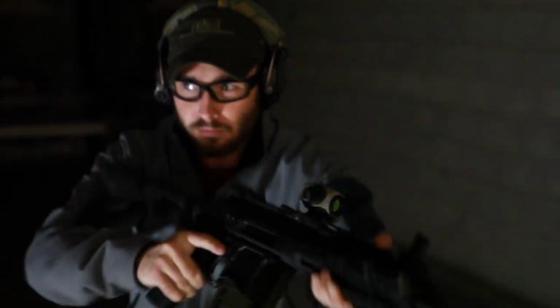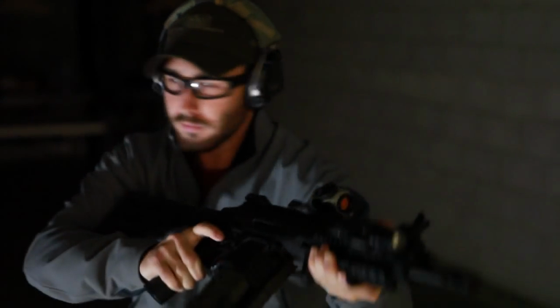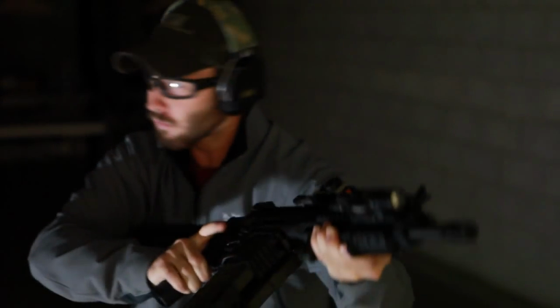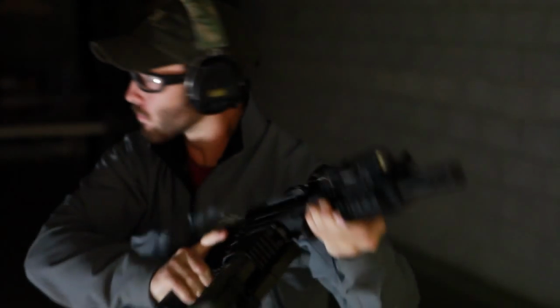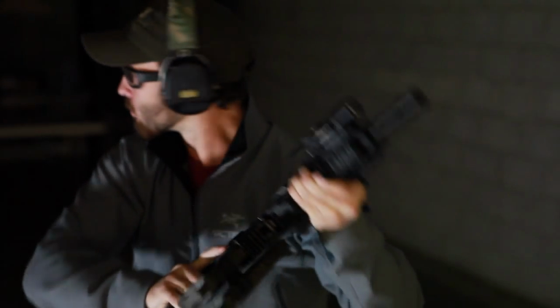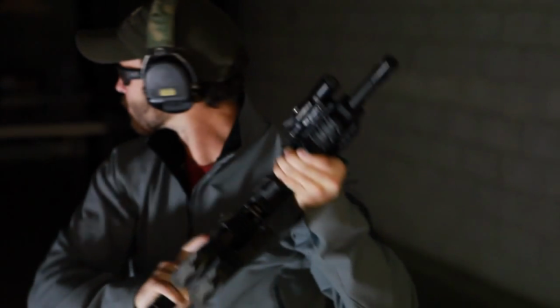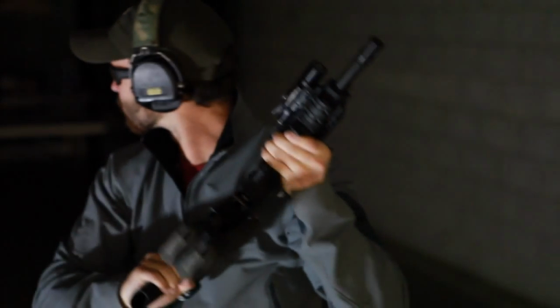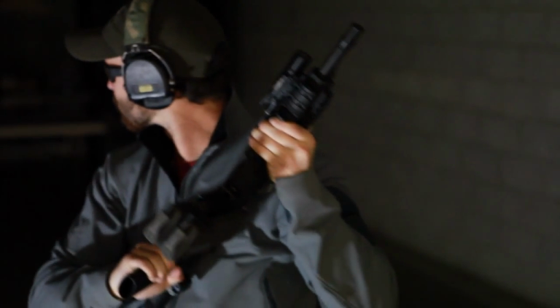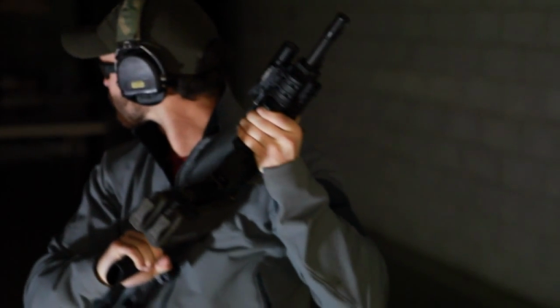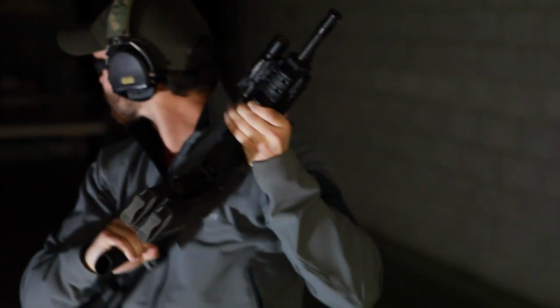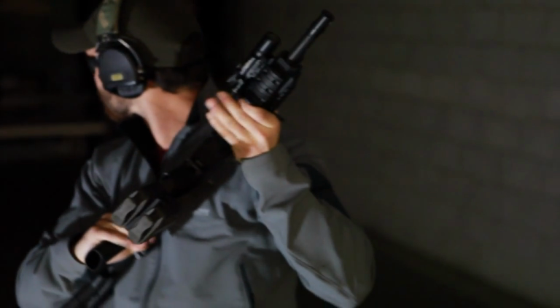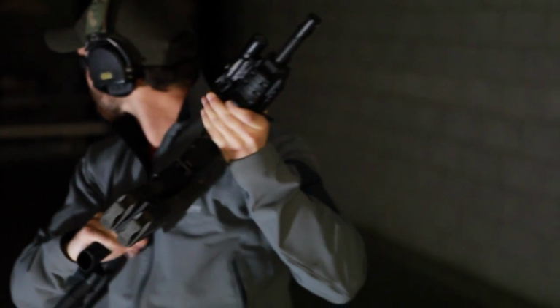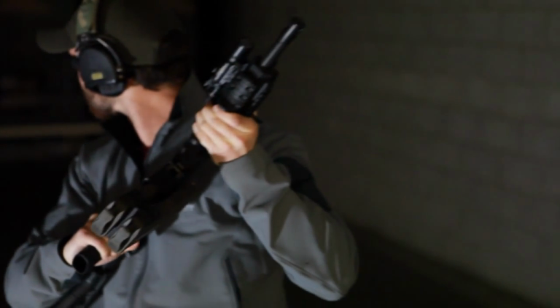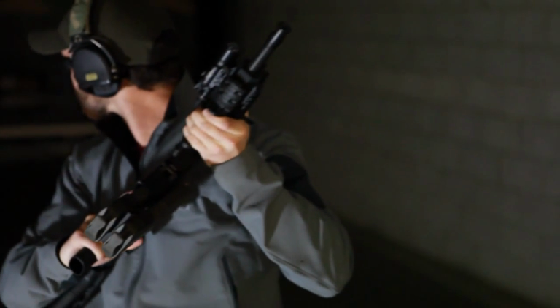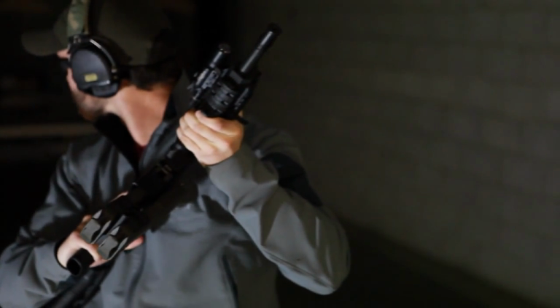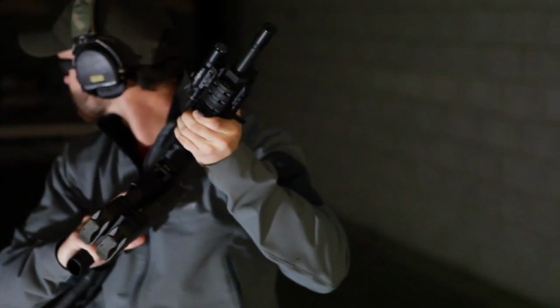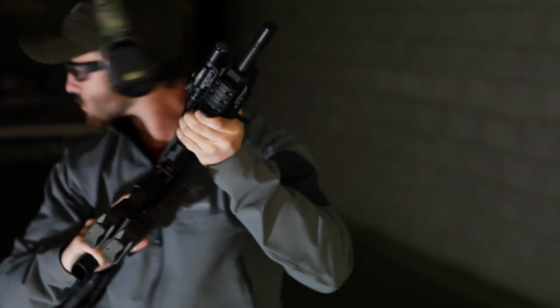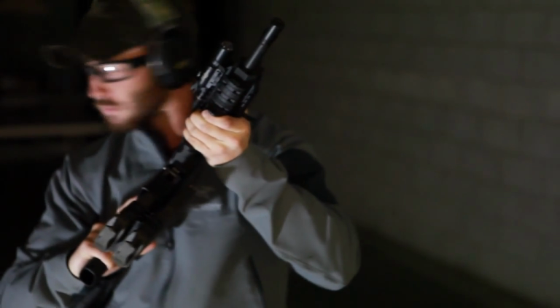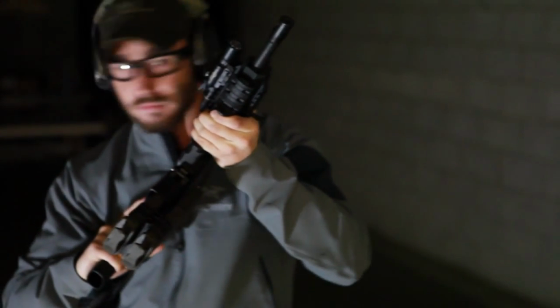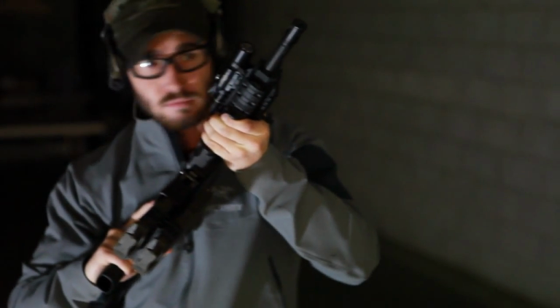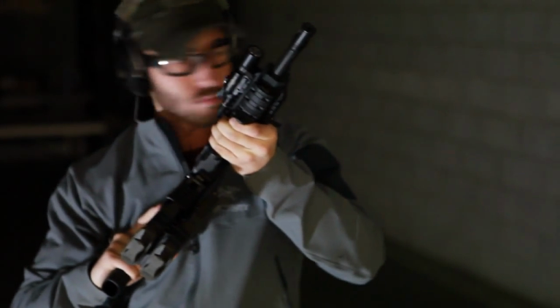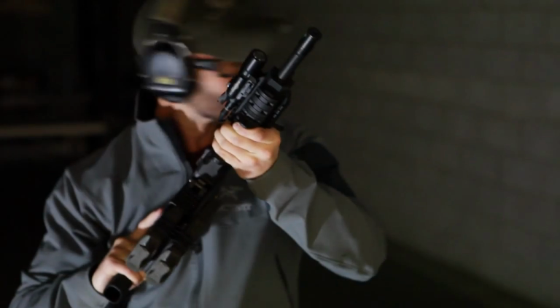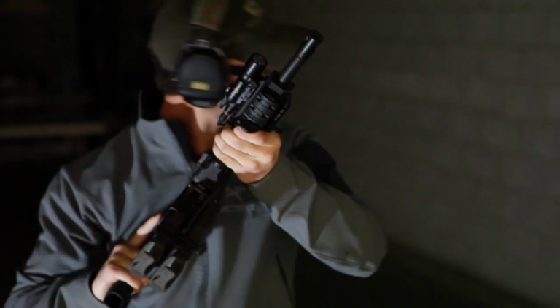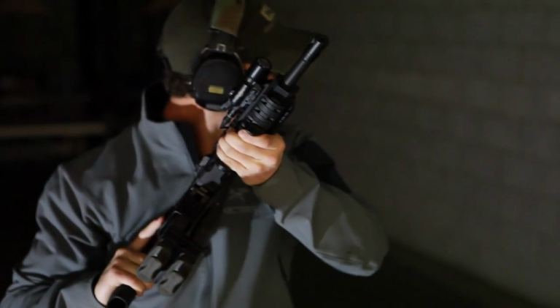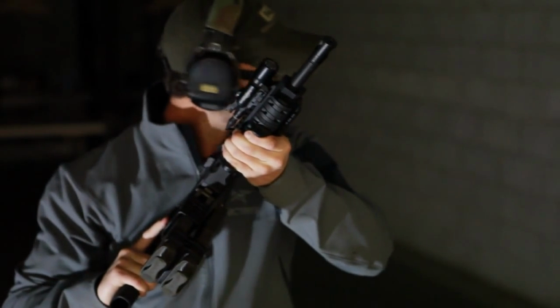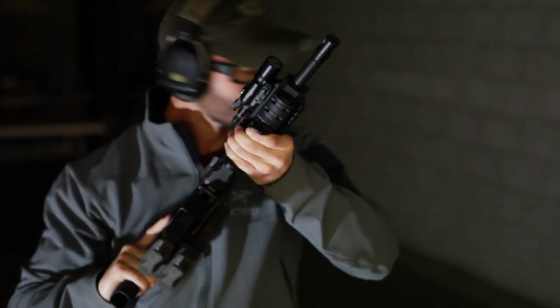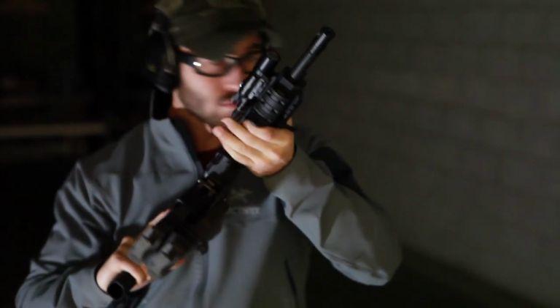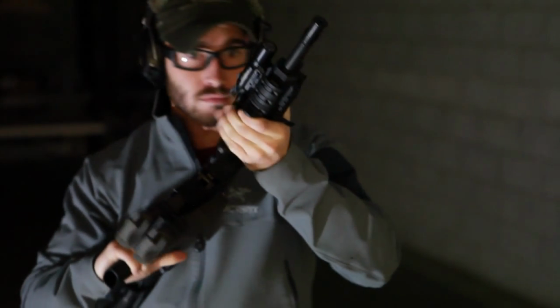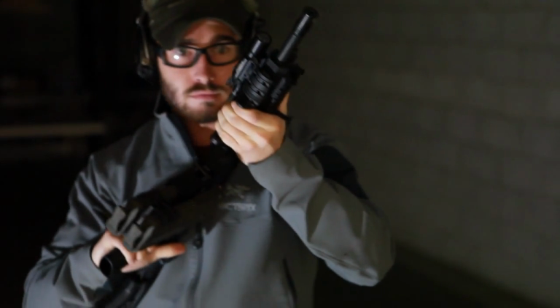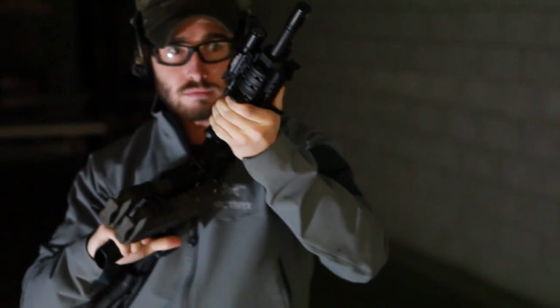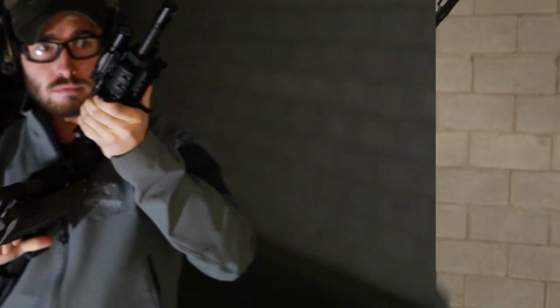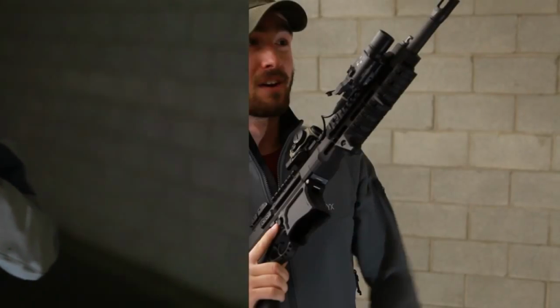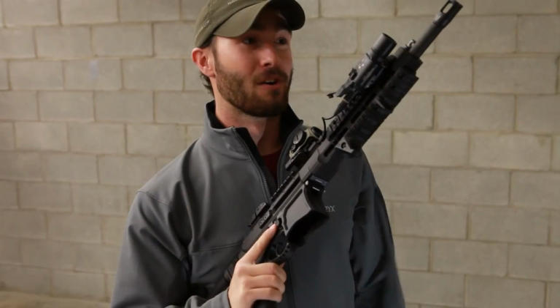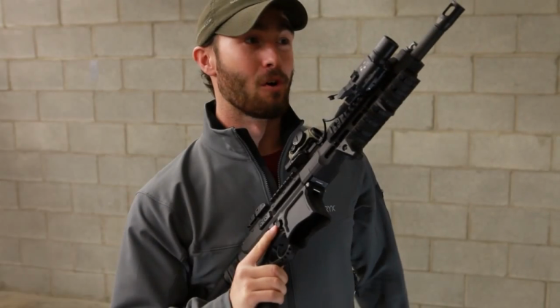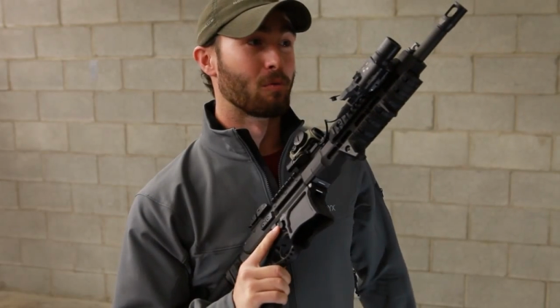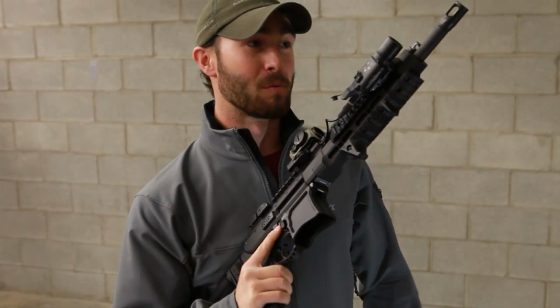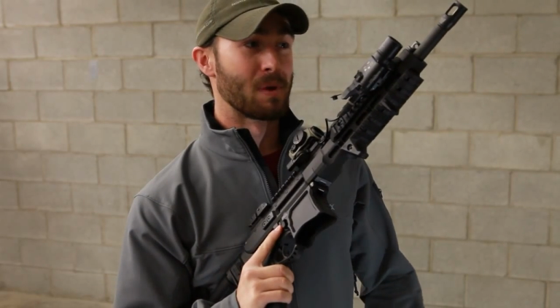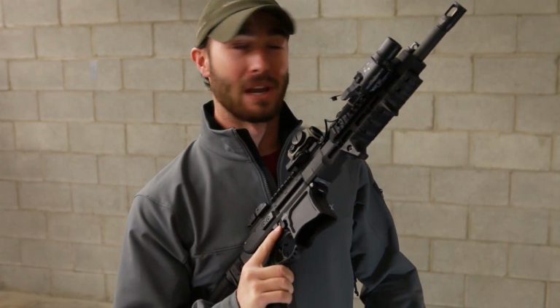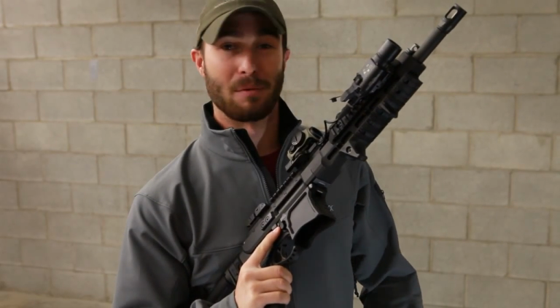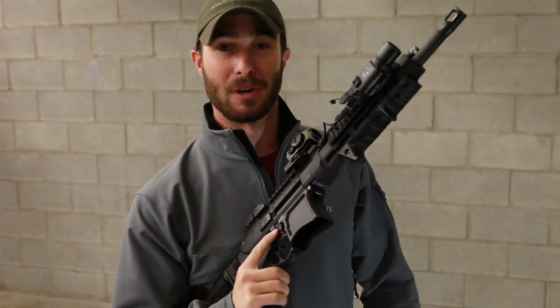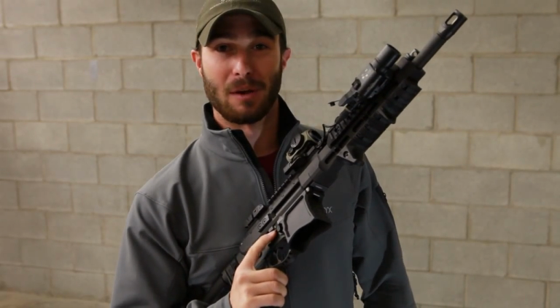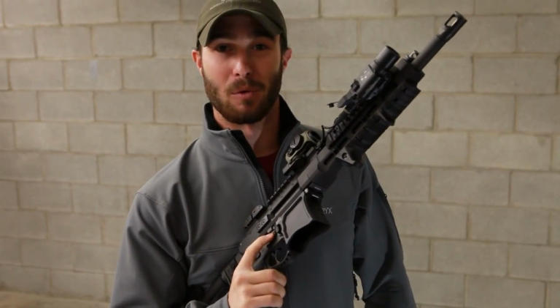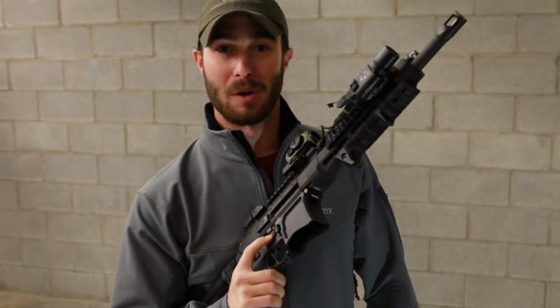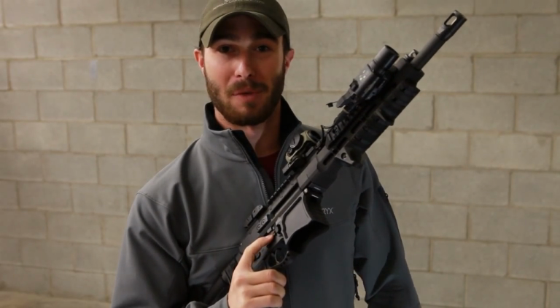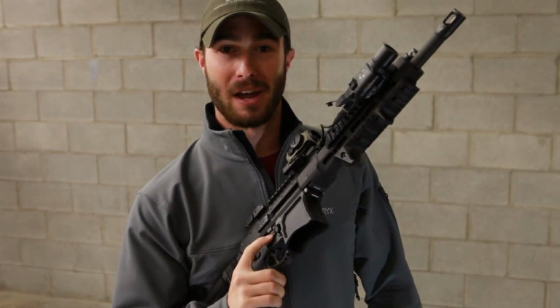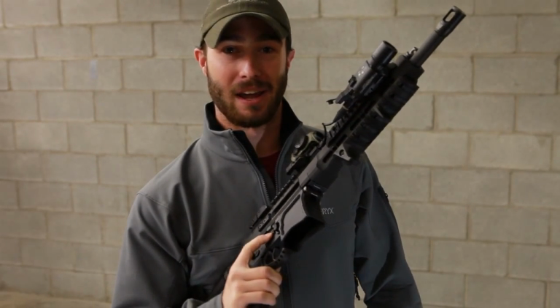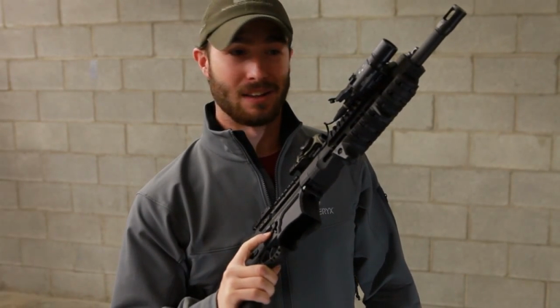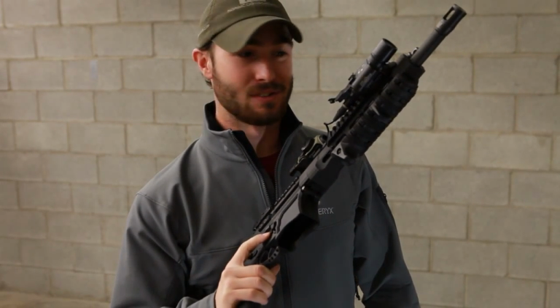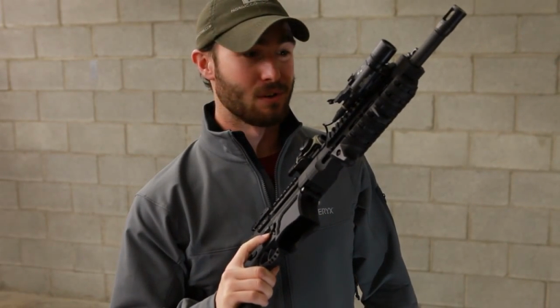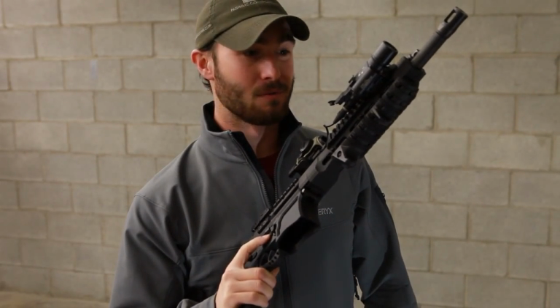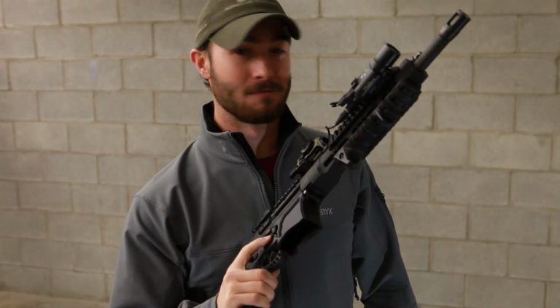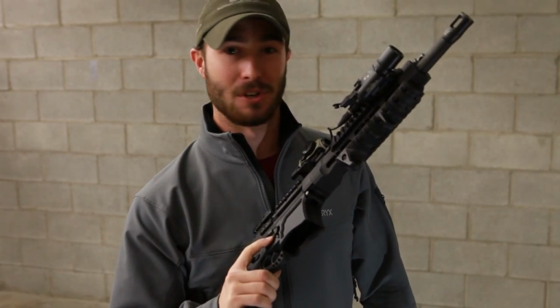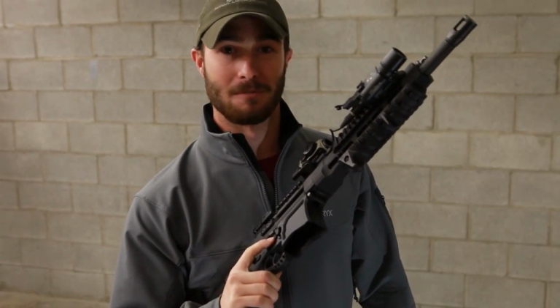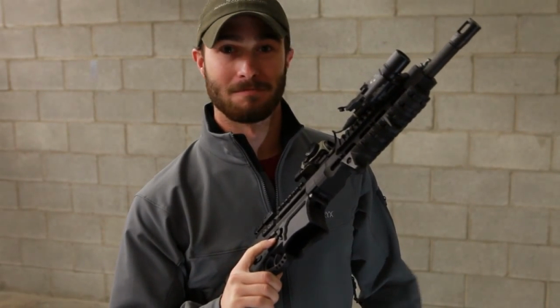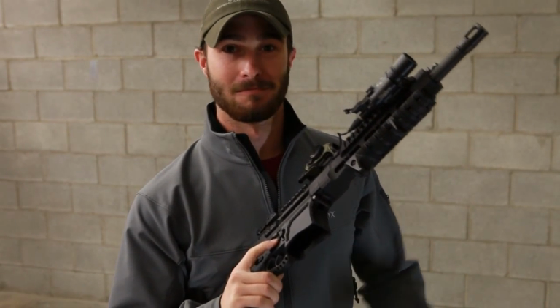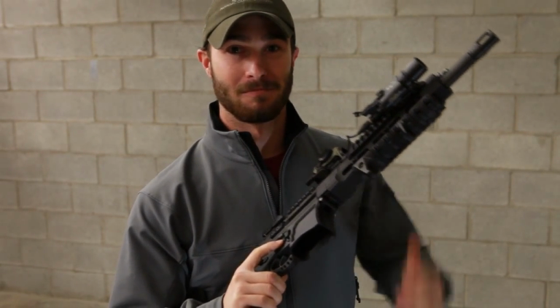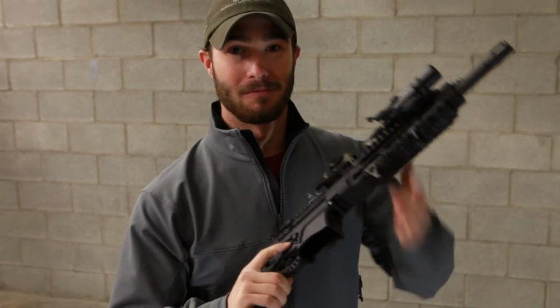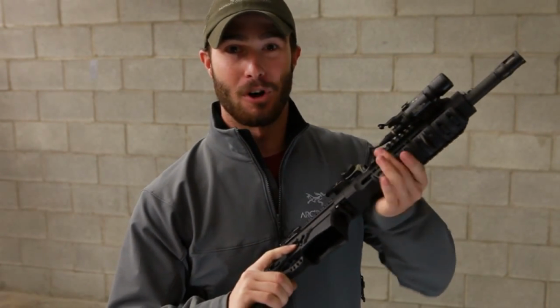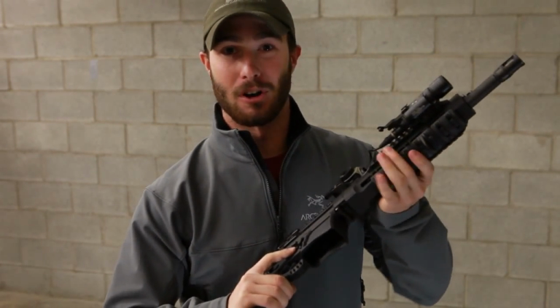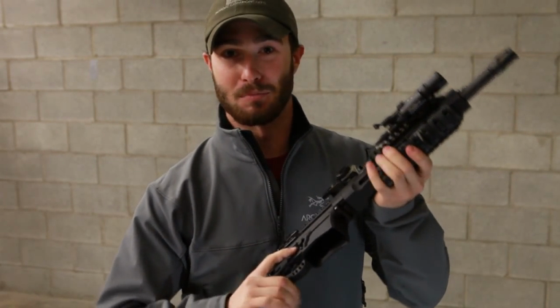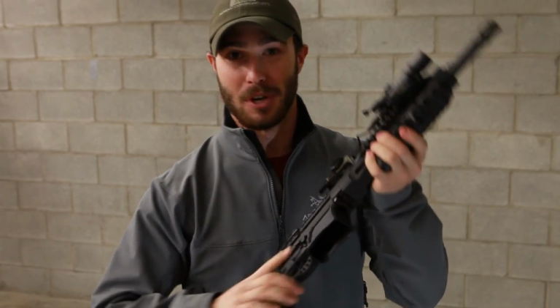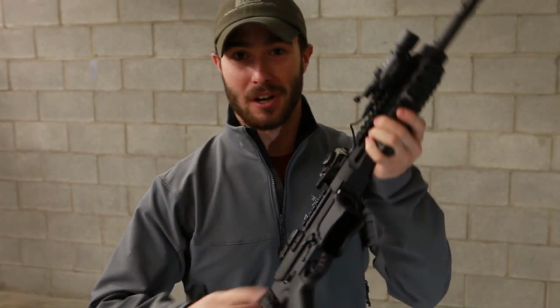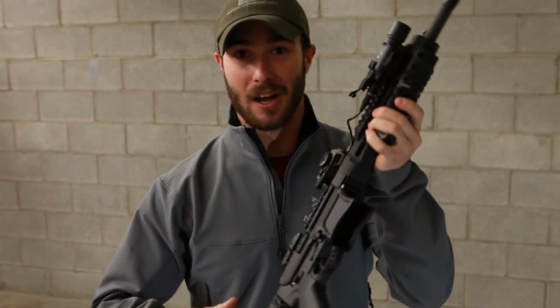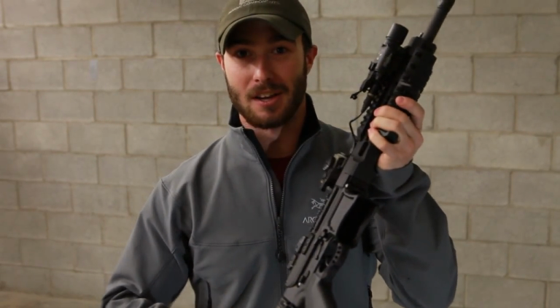I had a blast shooting this thing, and I really am looking forward to hopefully being able to get one in my hands too. Awesome gun, guys.